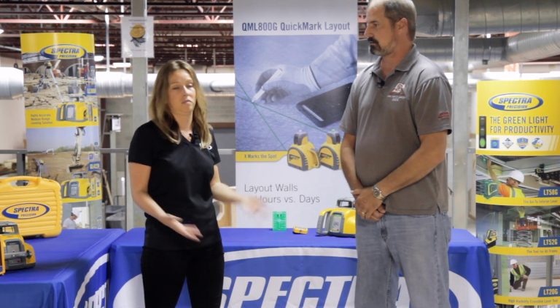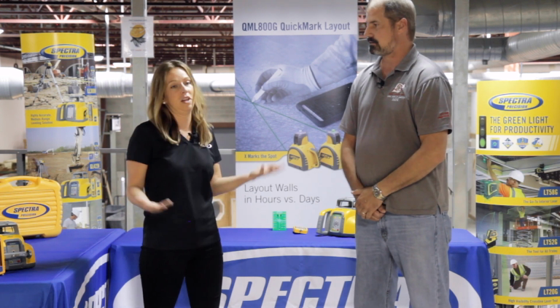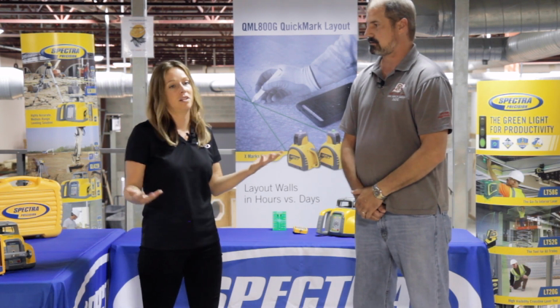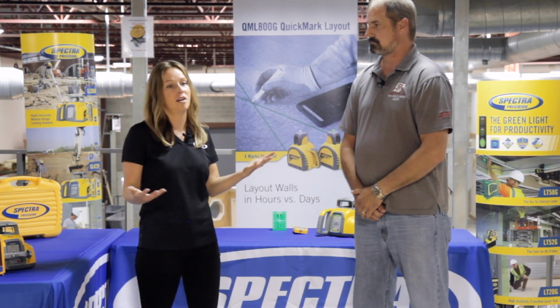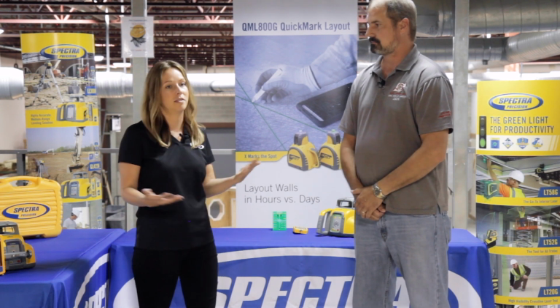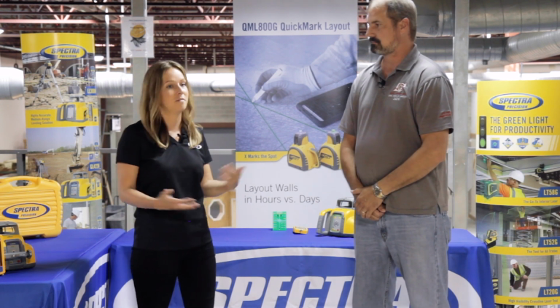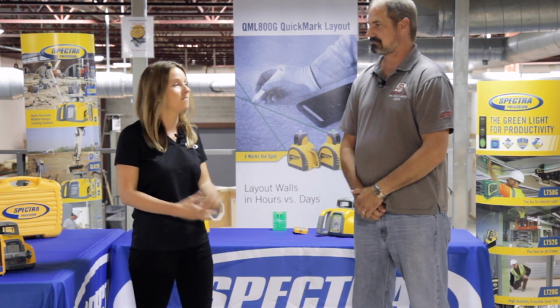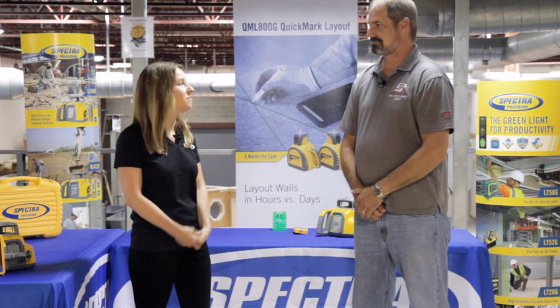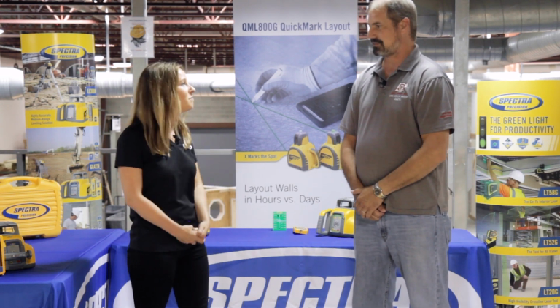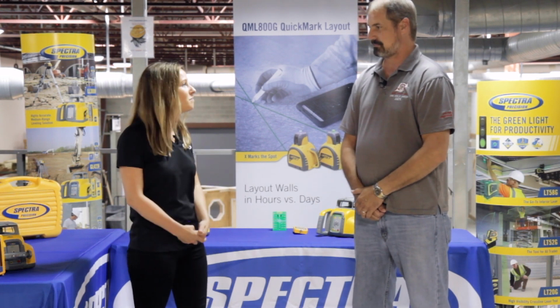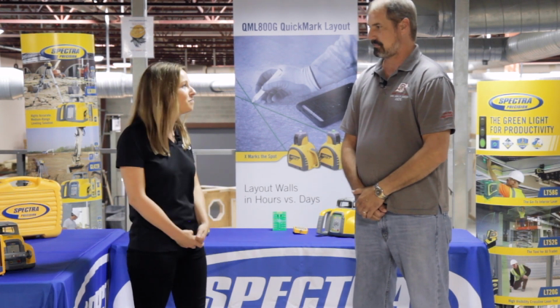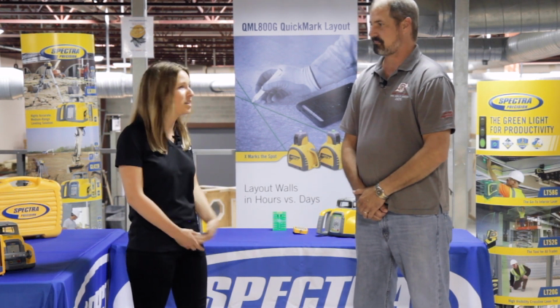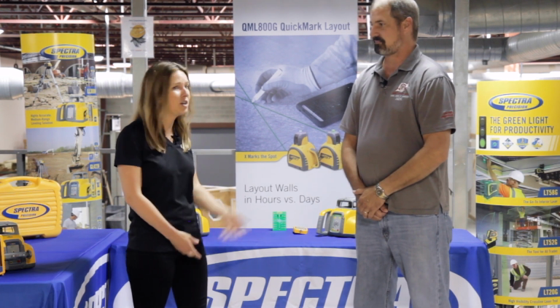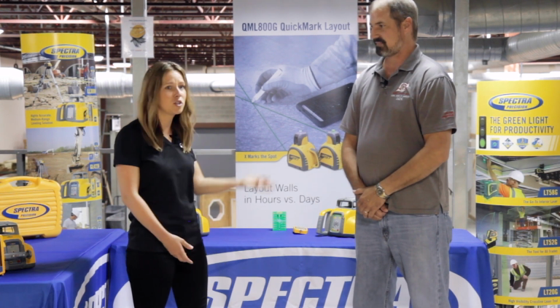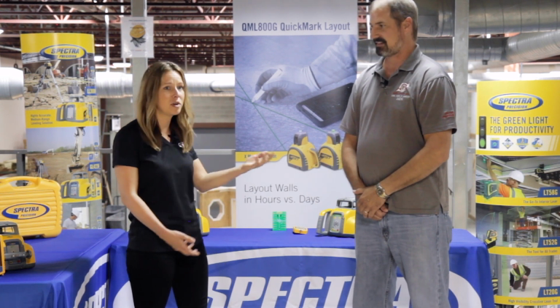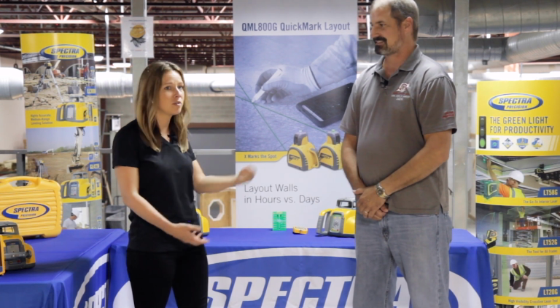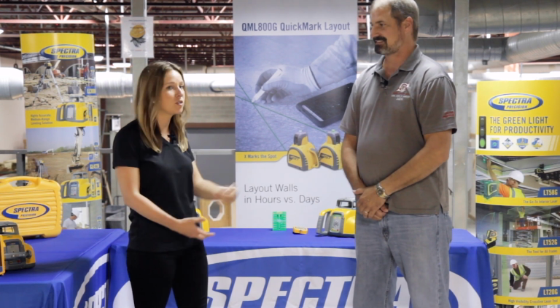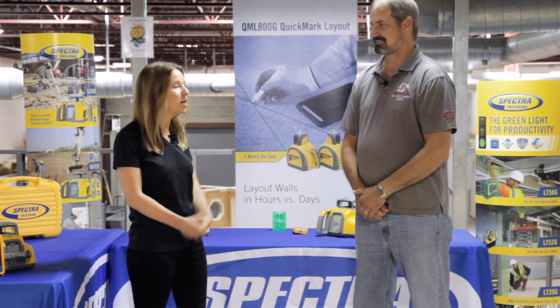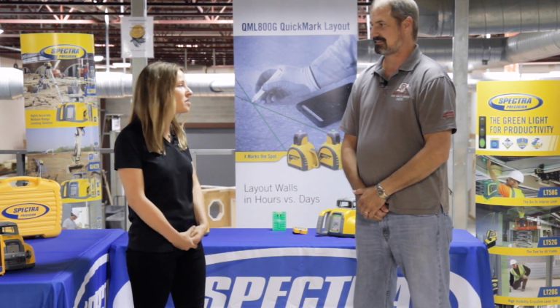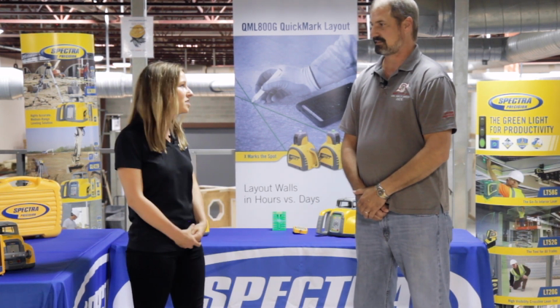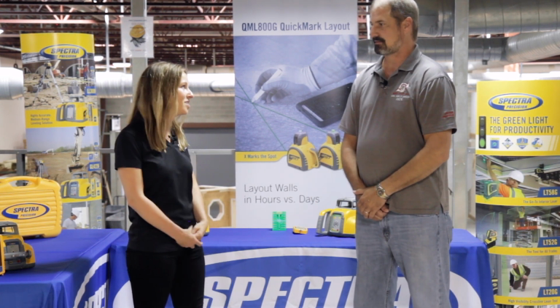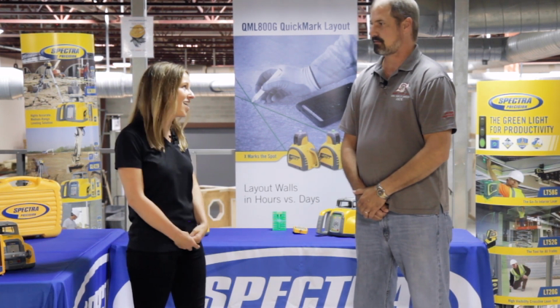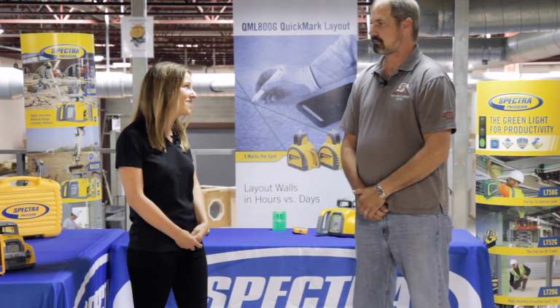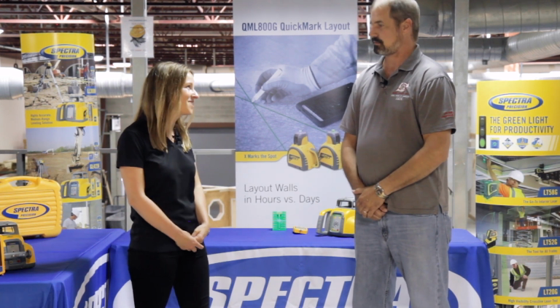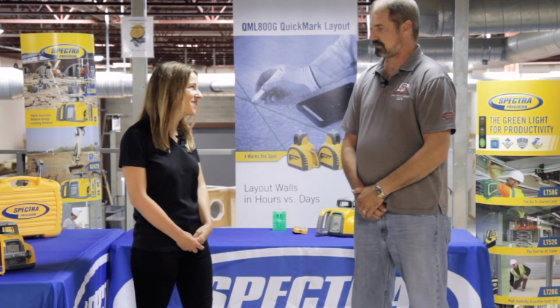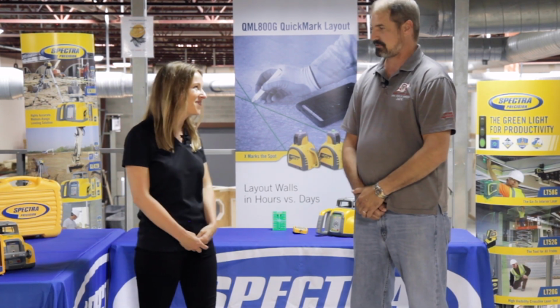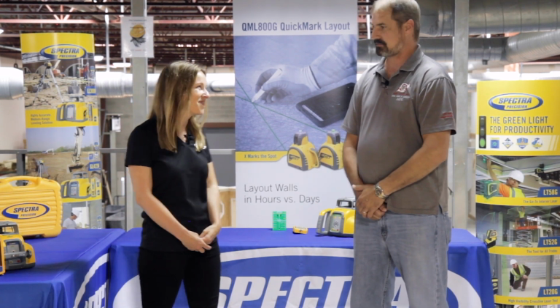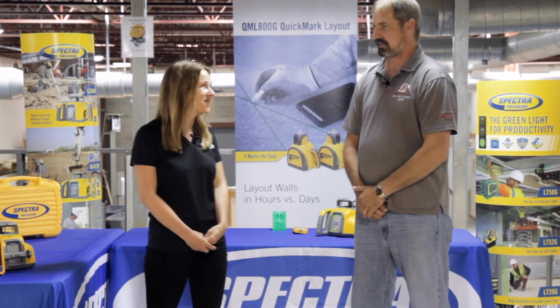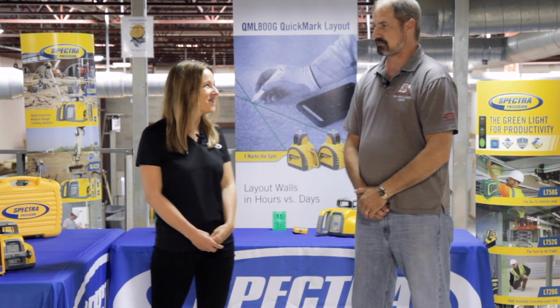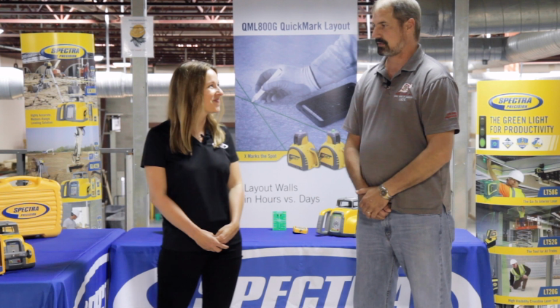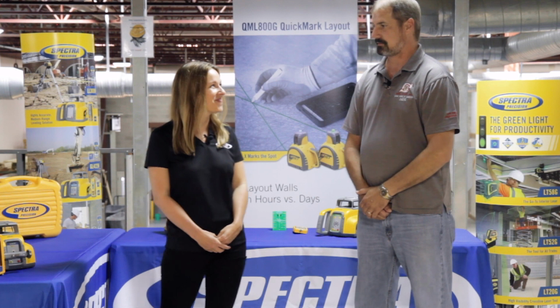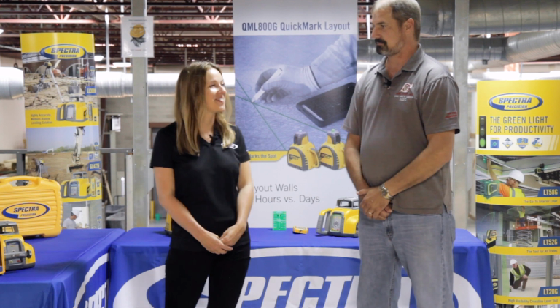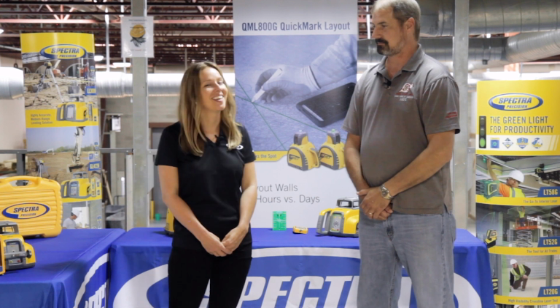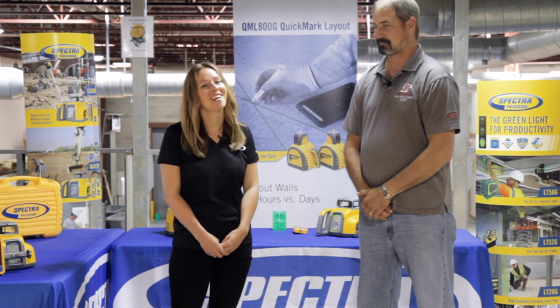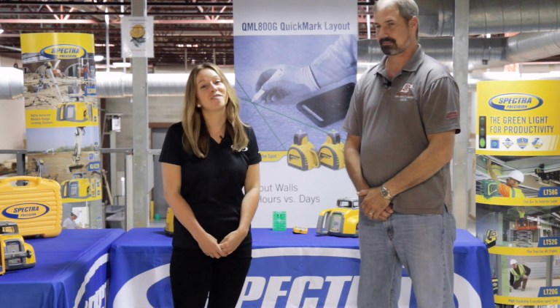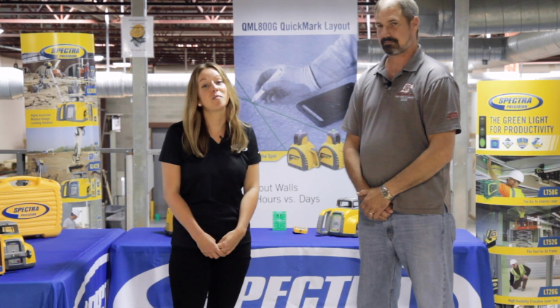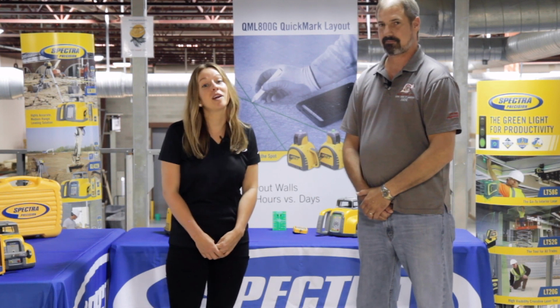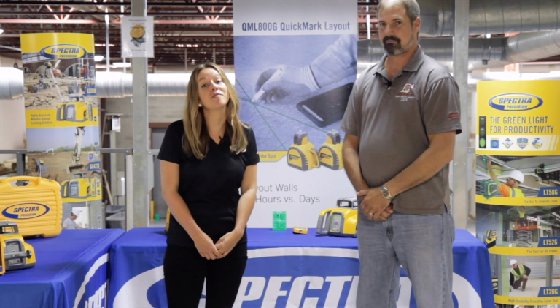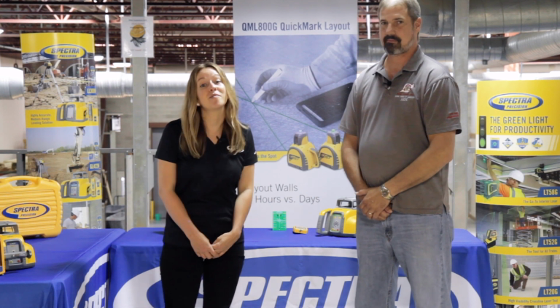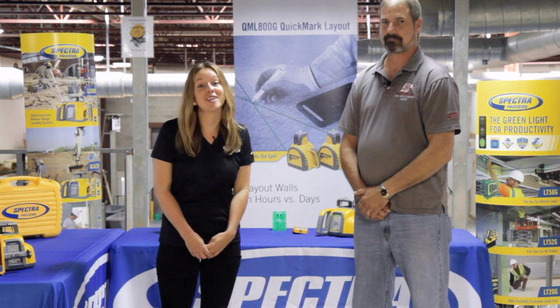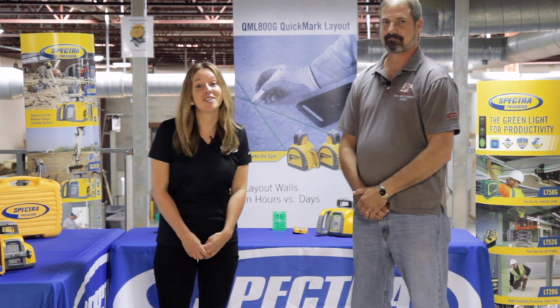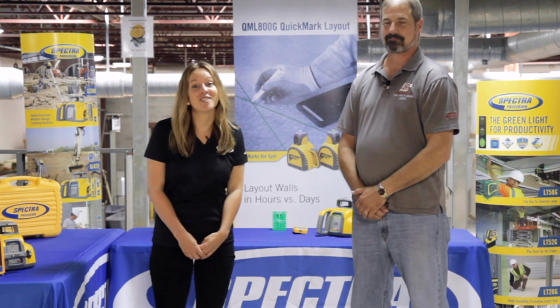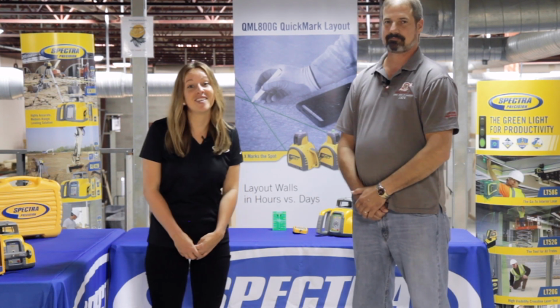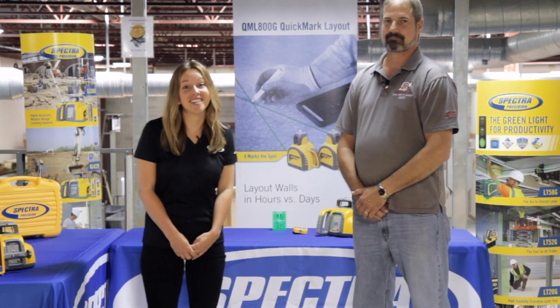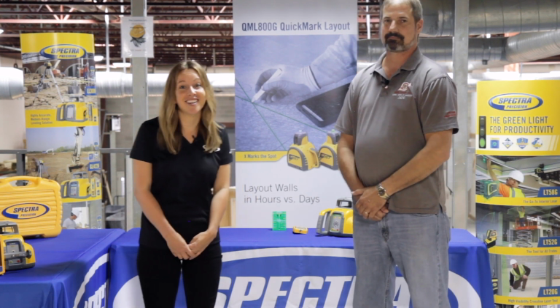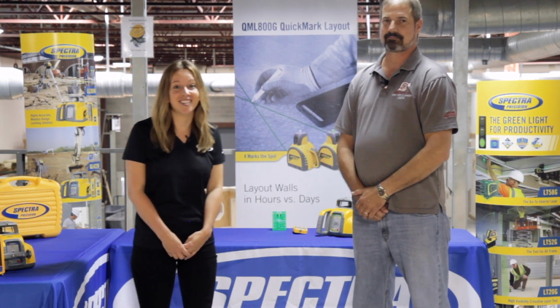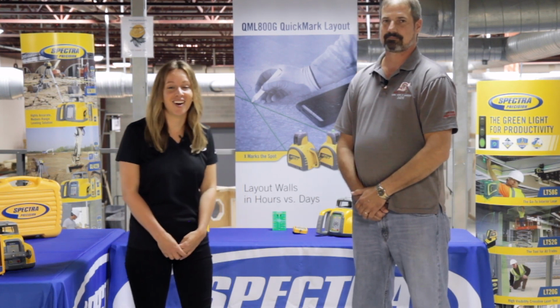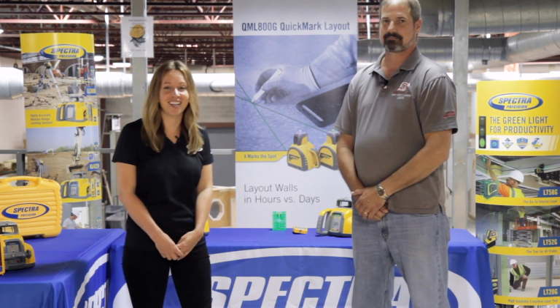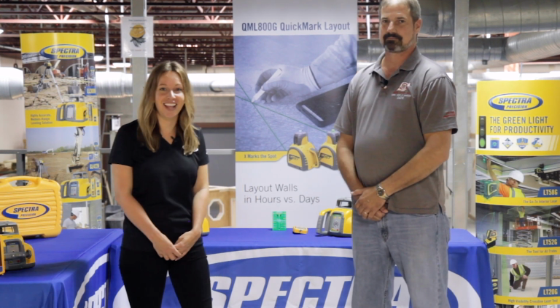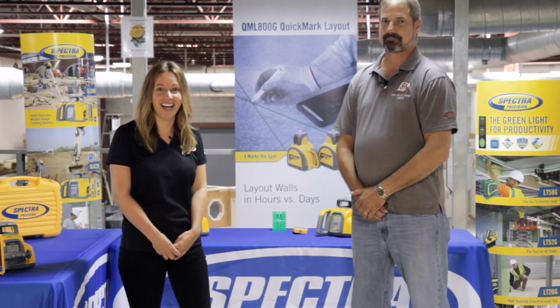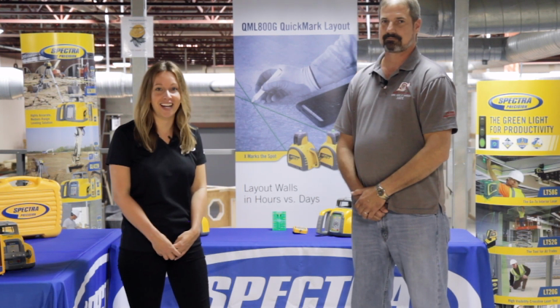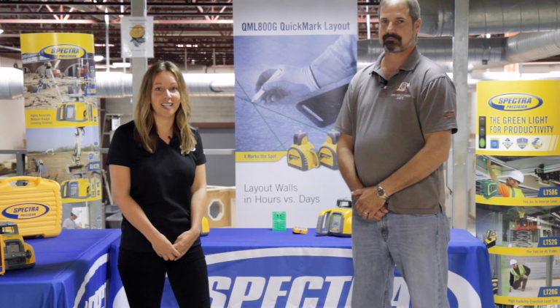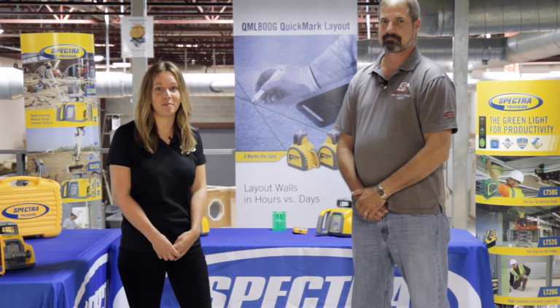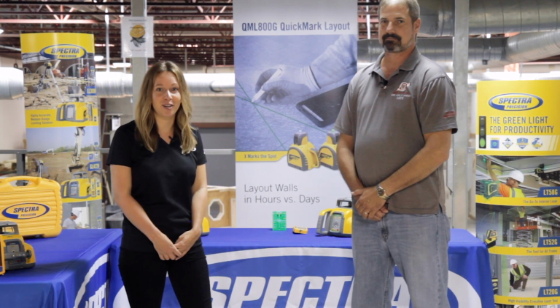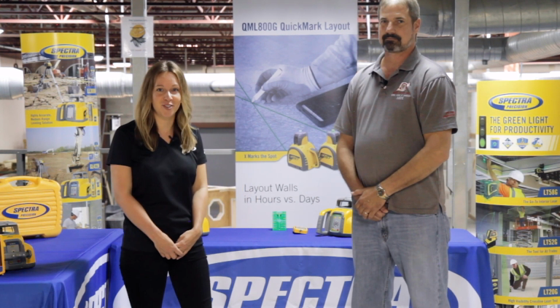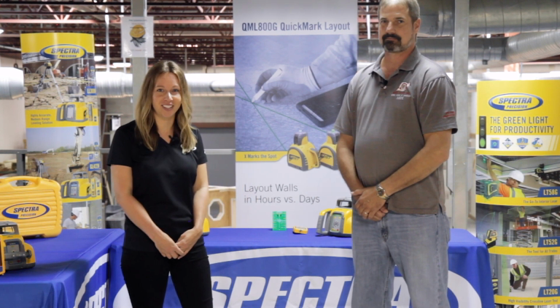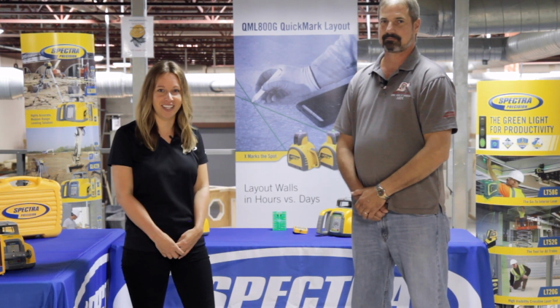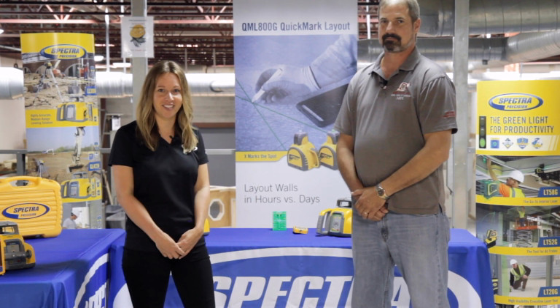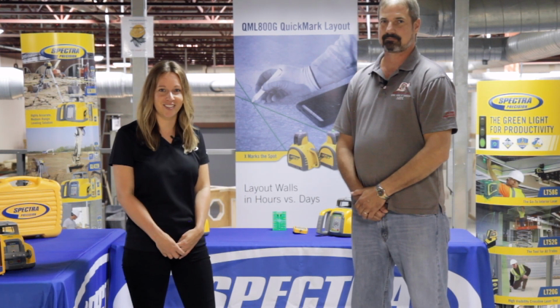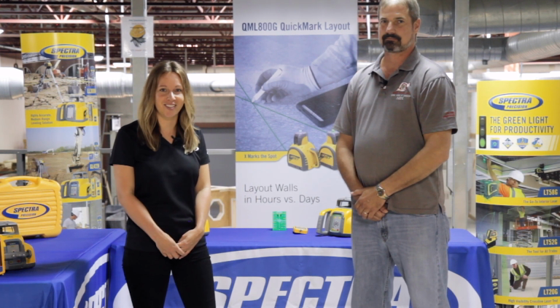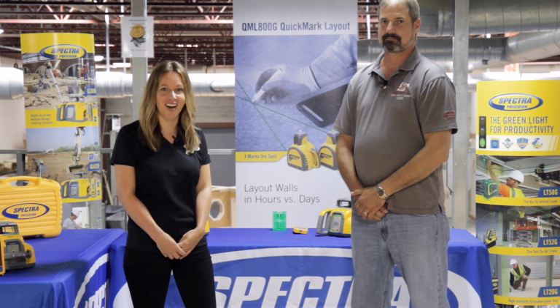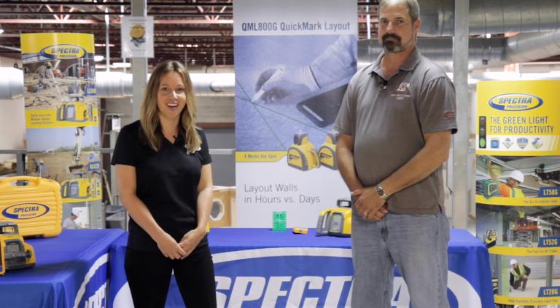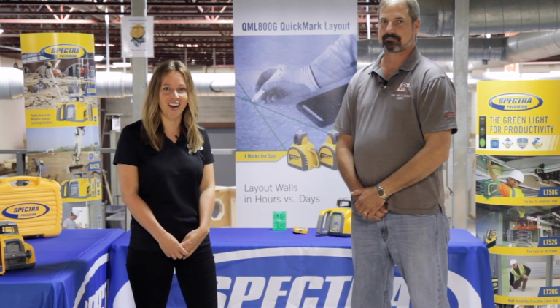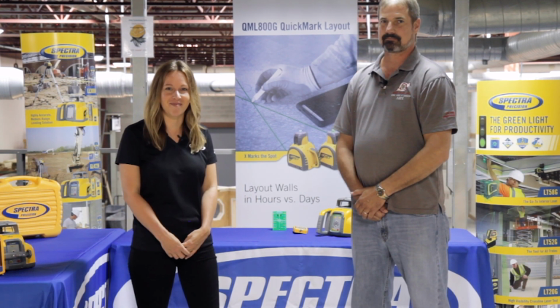That's awesome. Thank you so much for sharing with us today. Thanks for having me. For more information, visit us online at spectralasers.com.